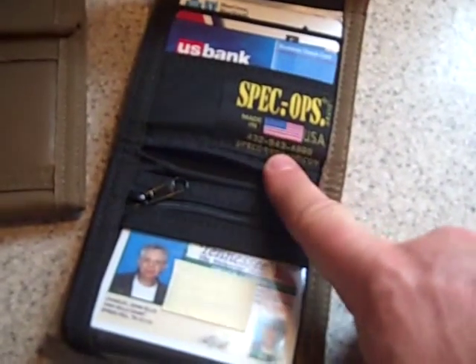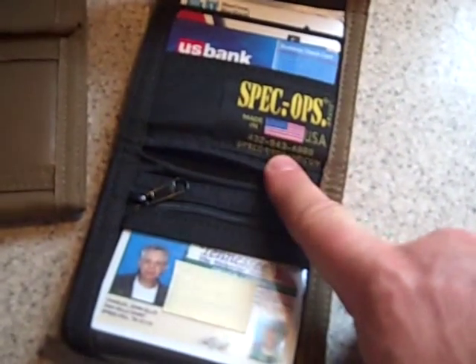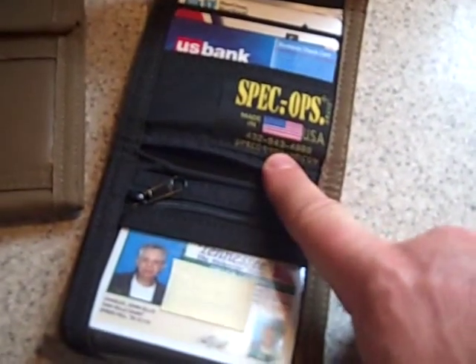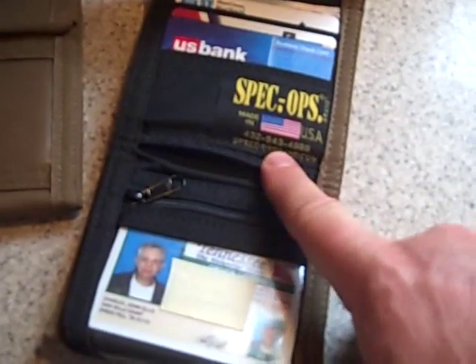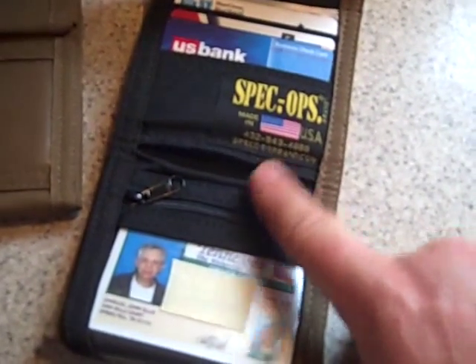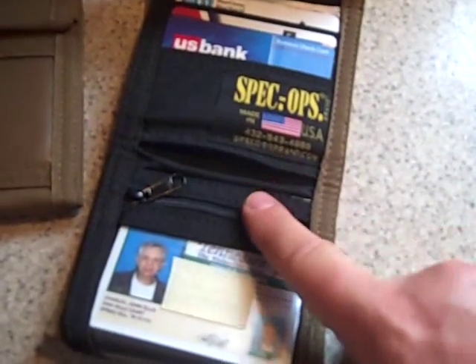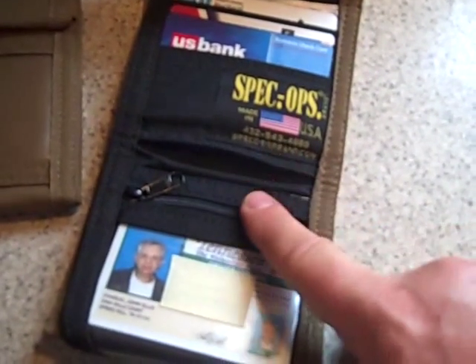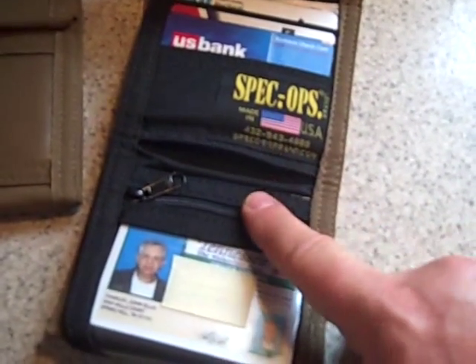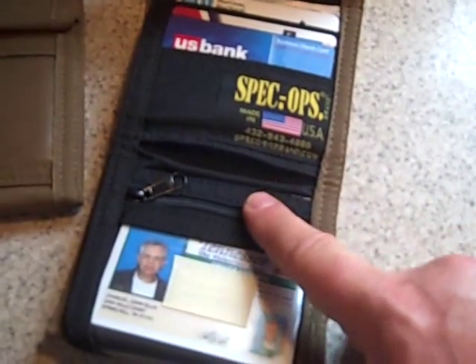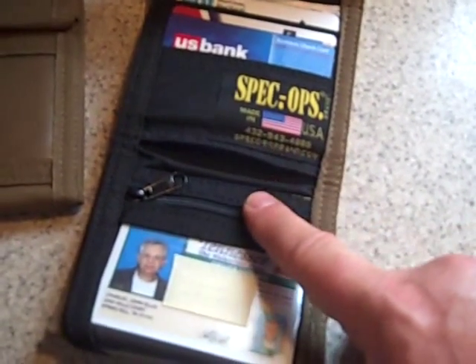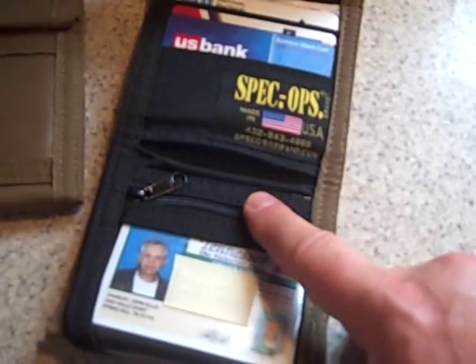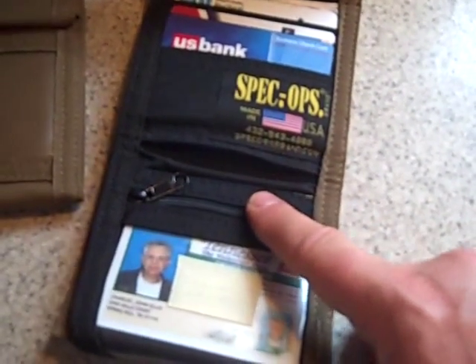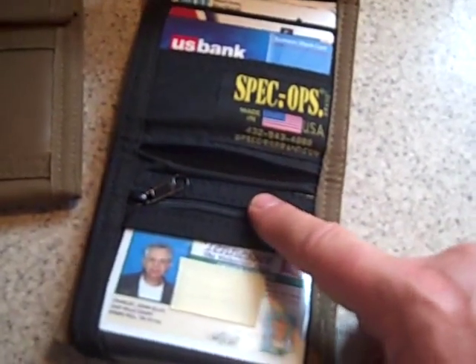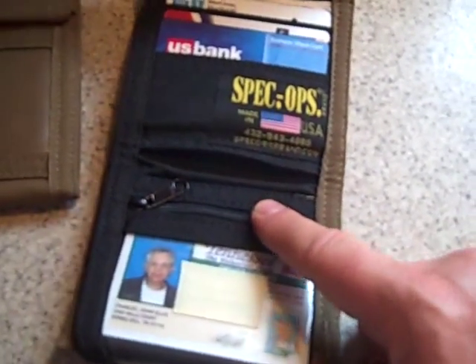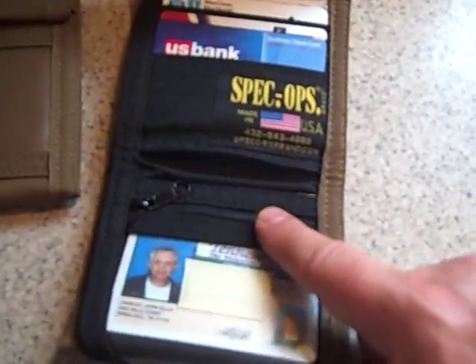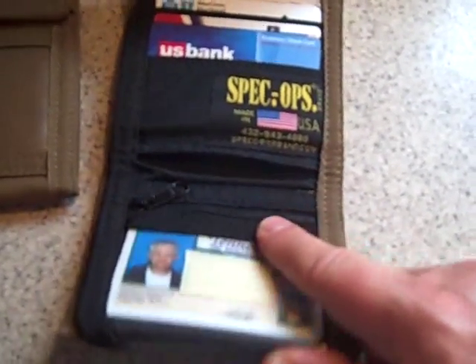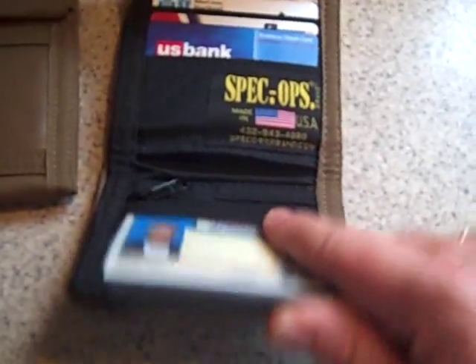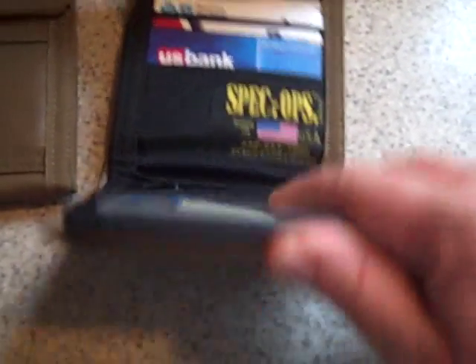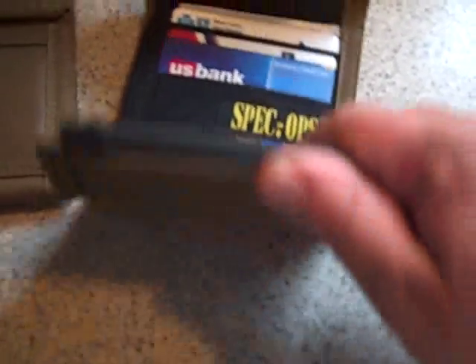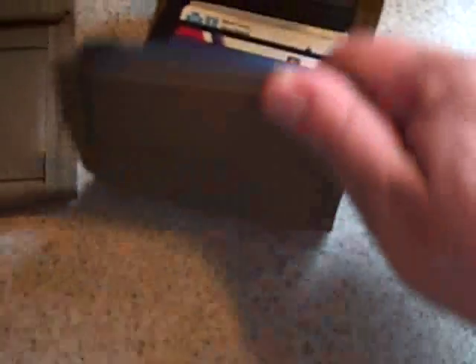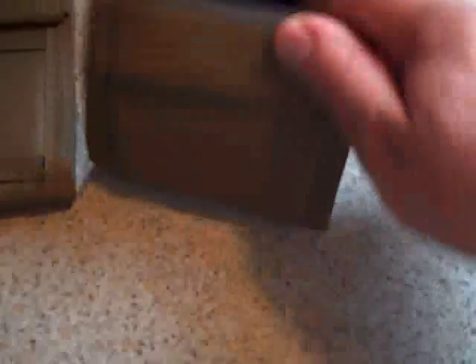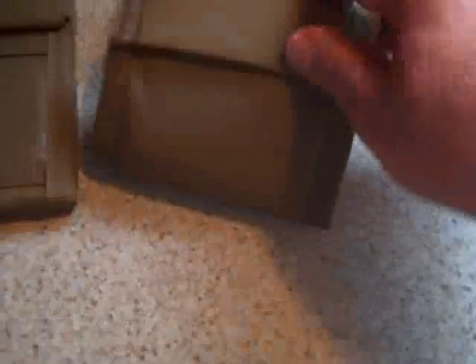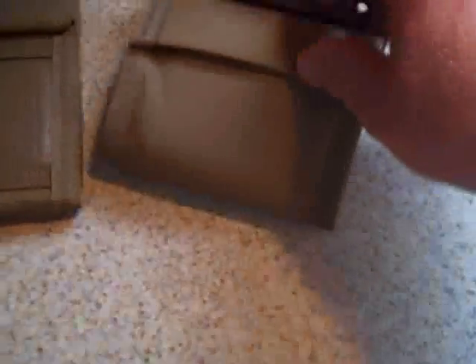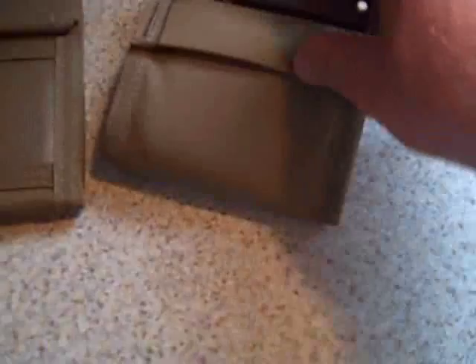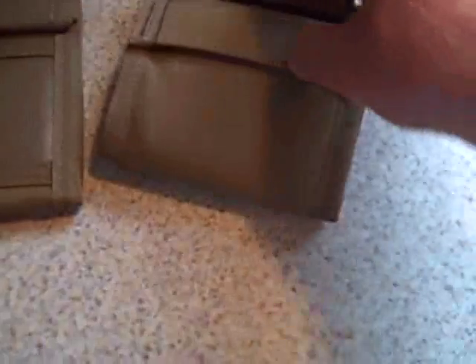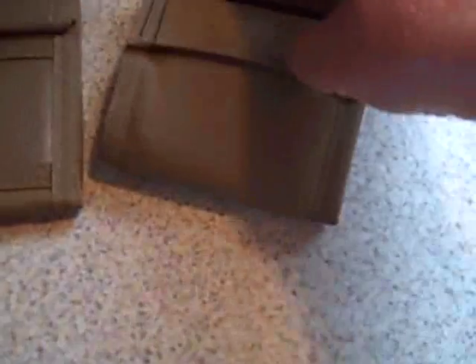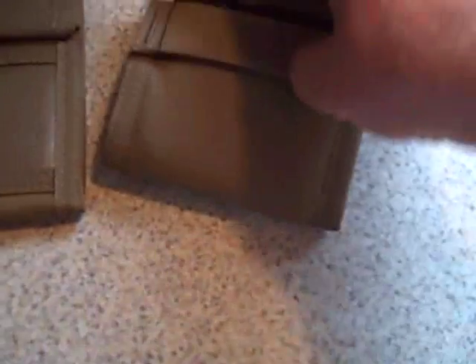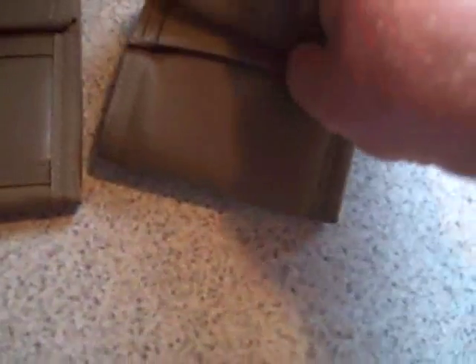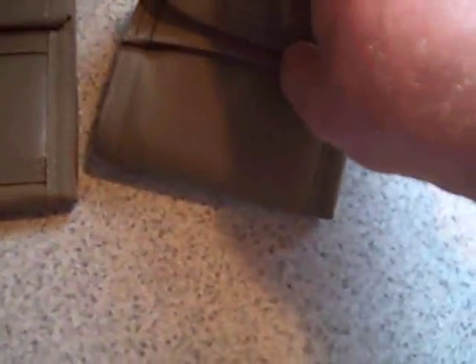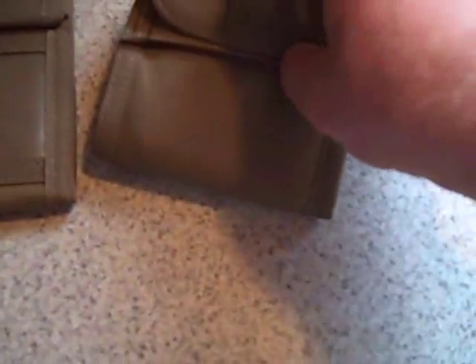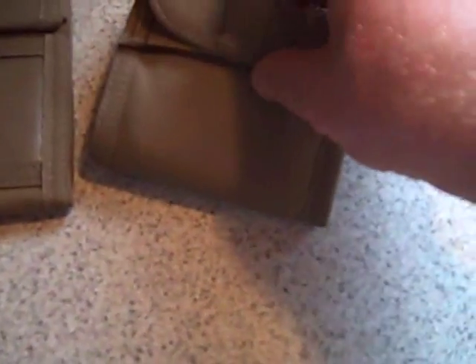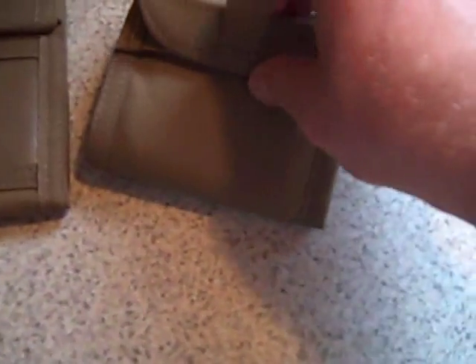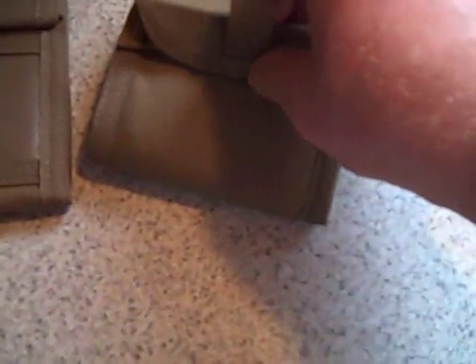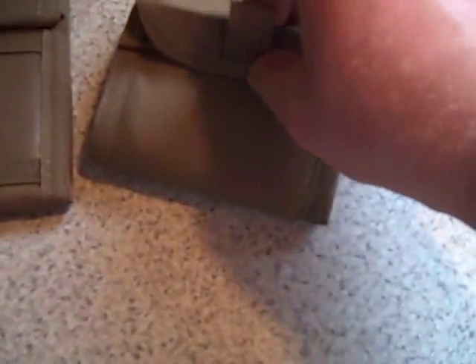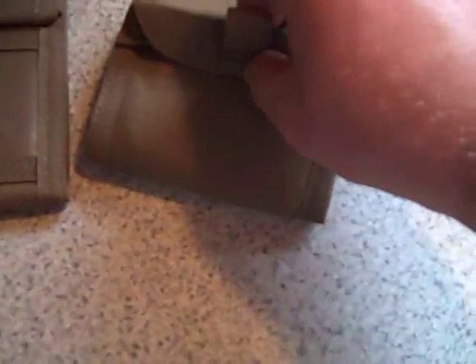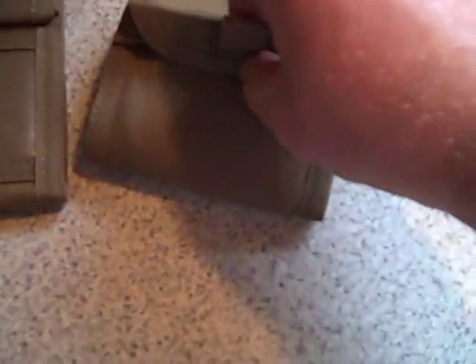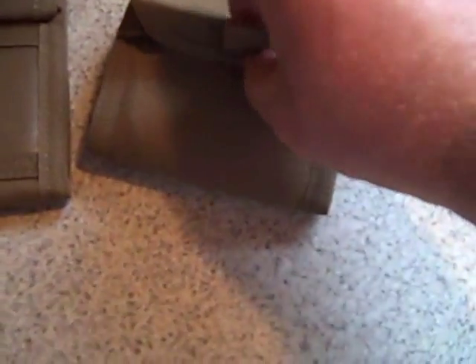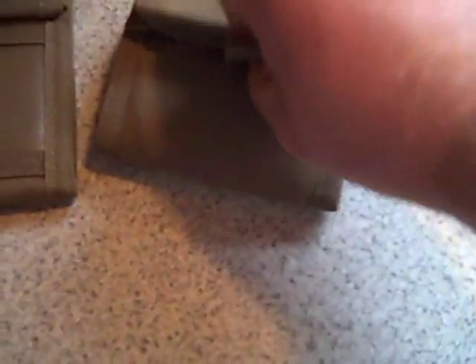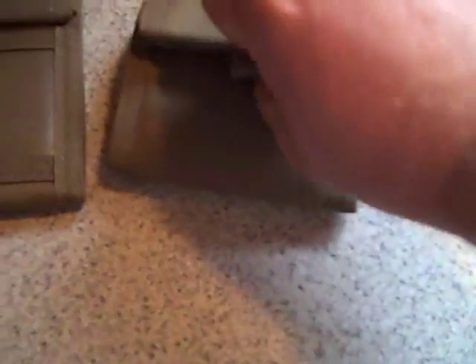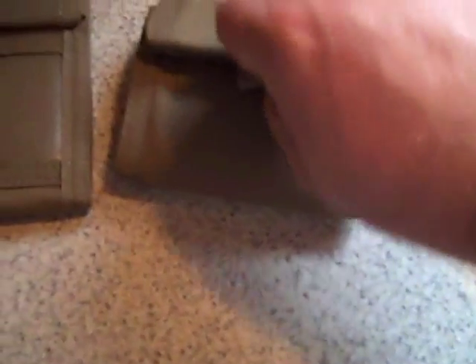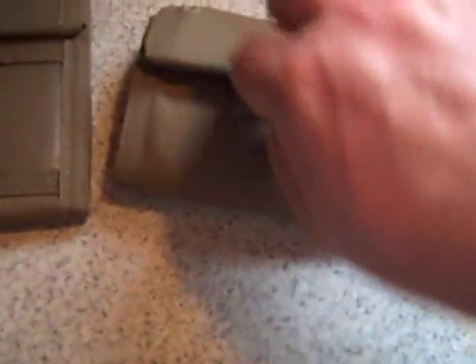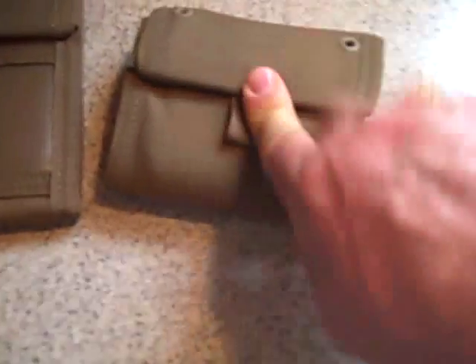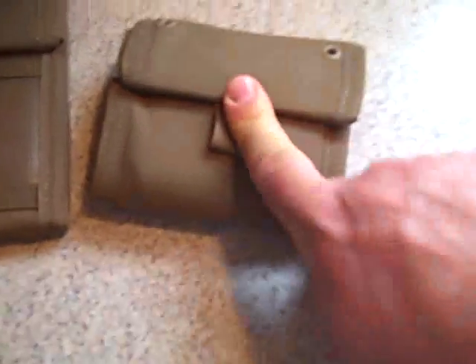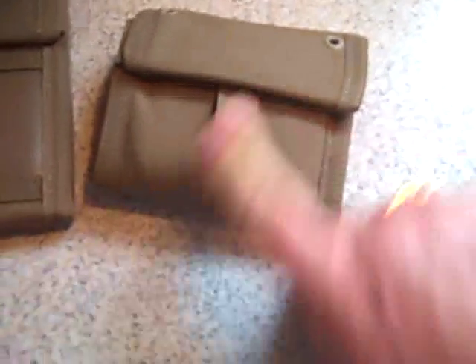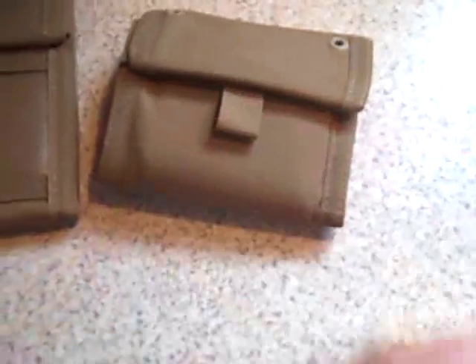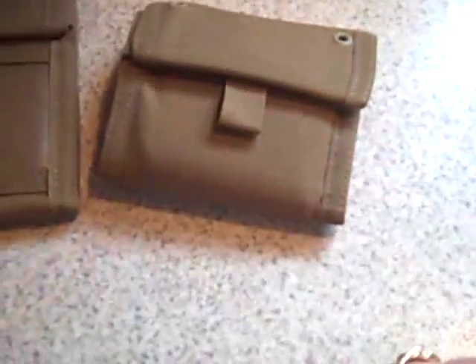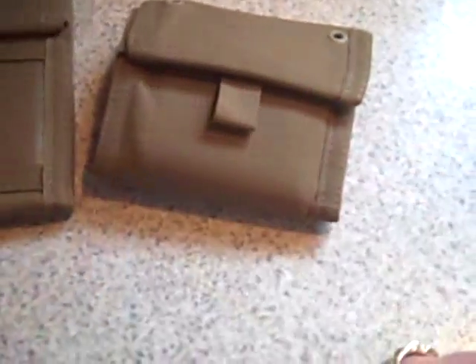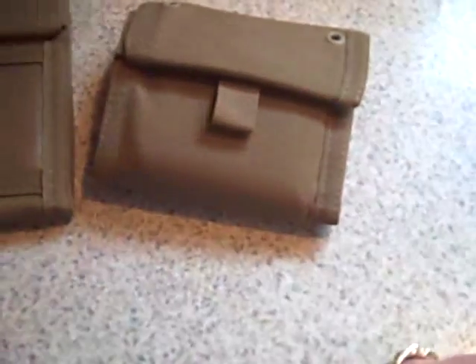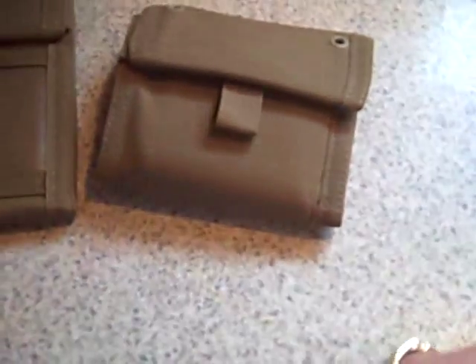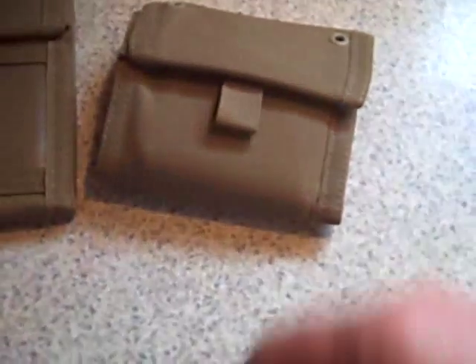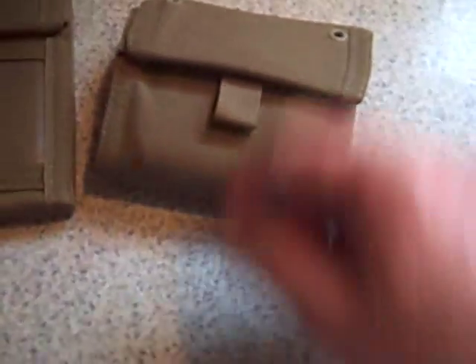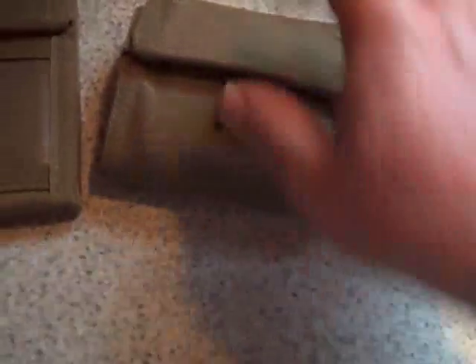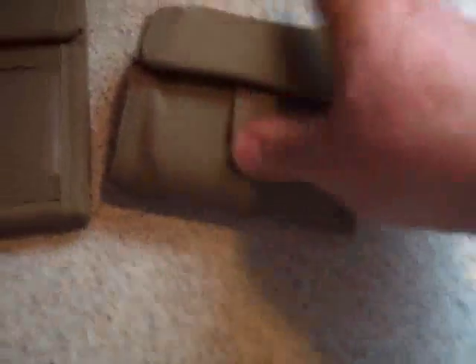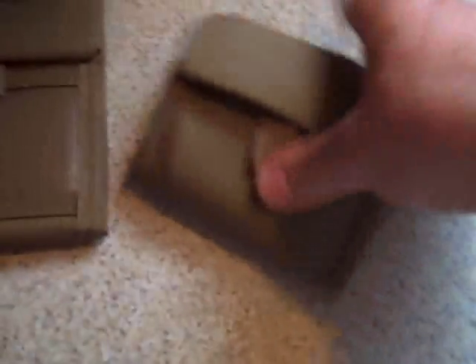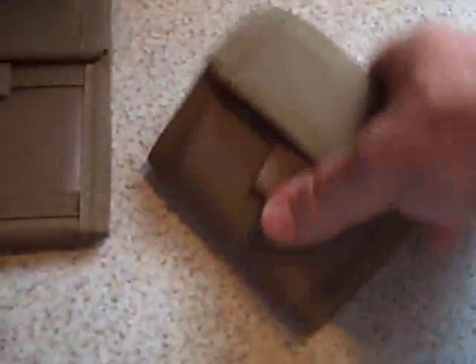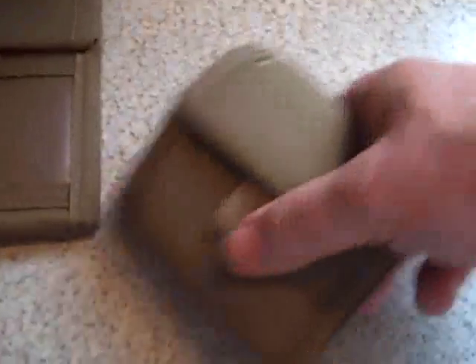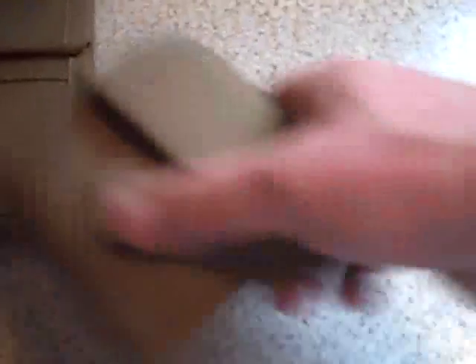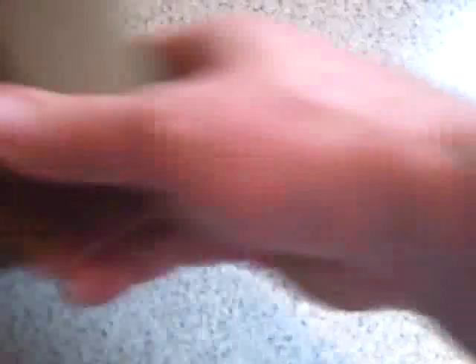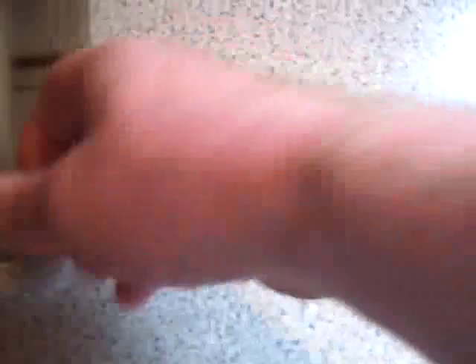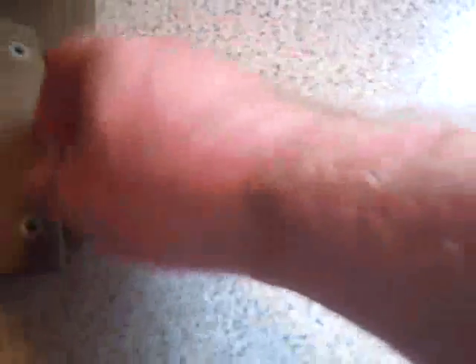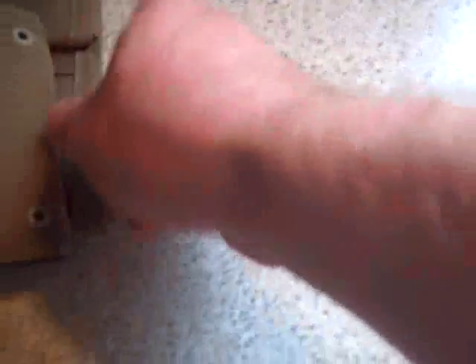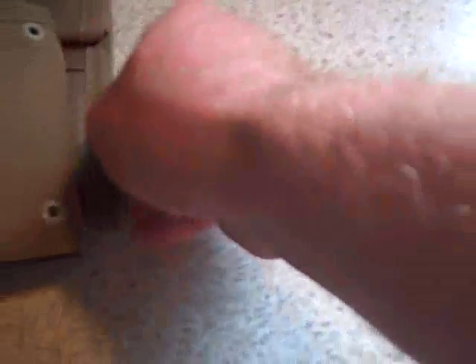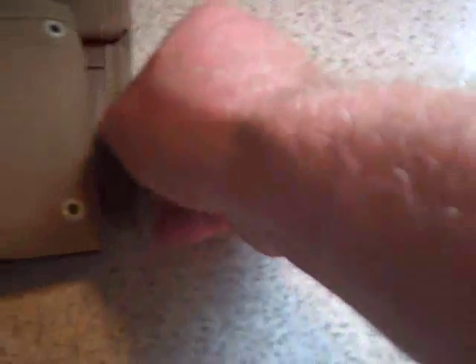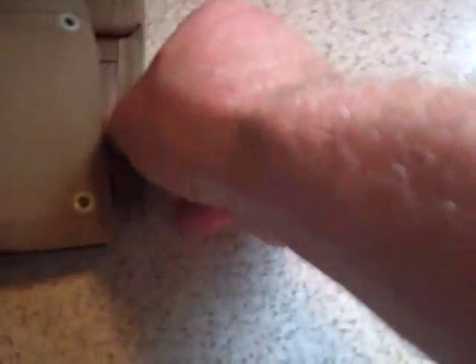Spec Ops brand does a wonderful job on this. This has become my favorite wallet. Let me show you the big one.